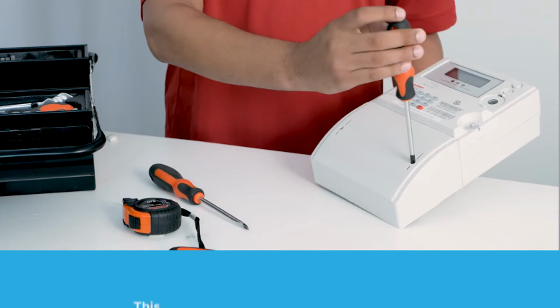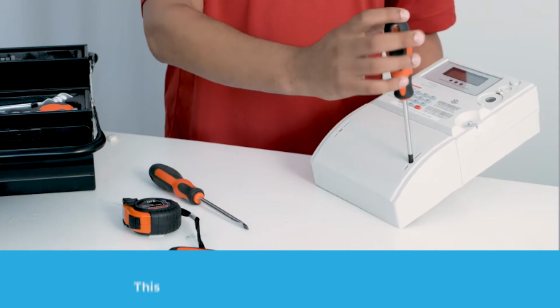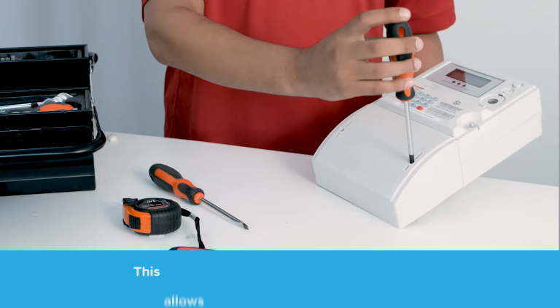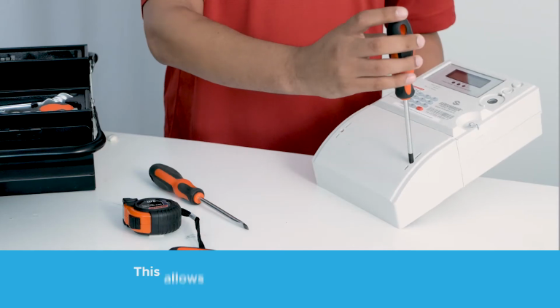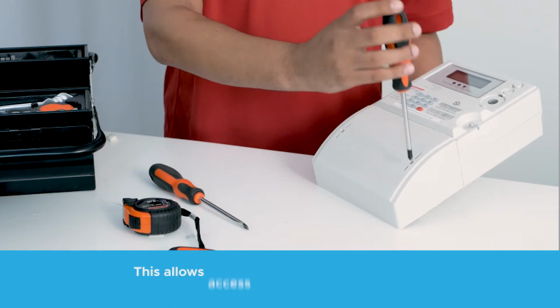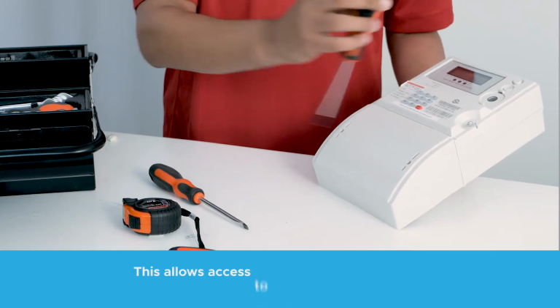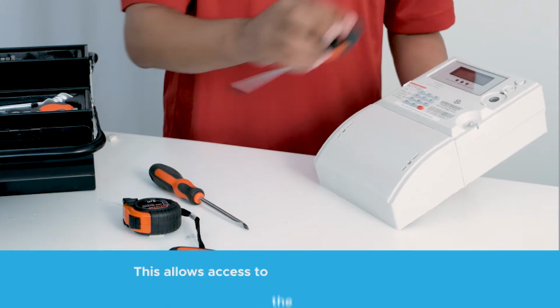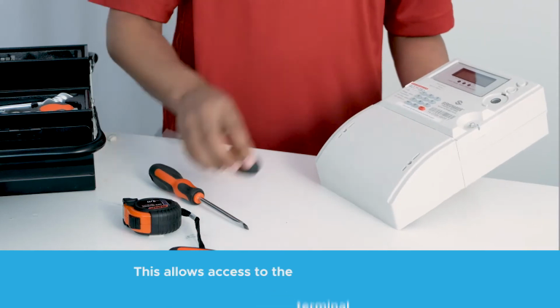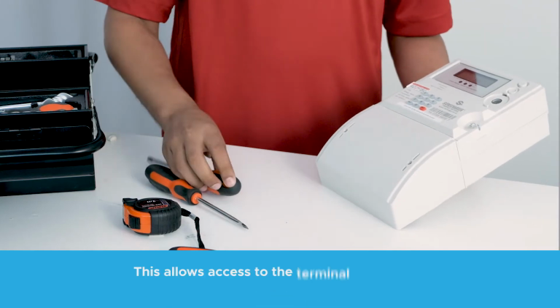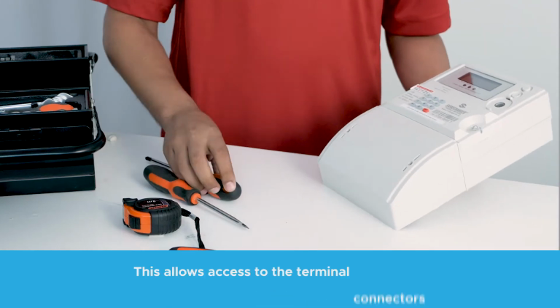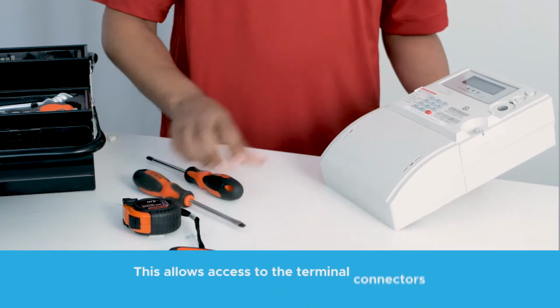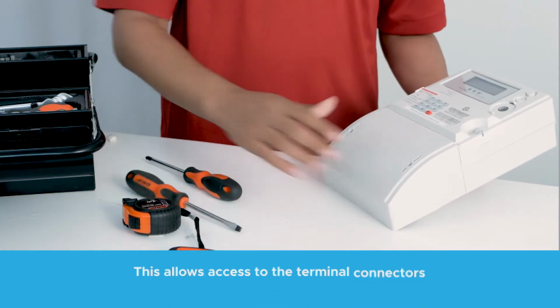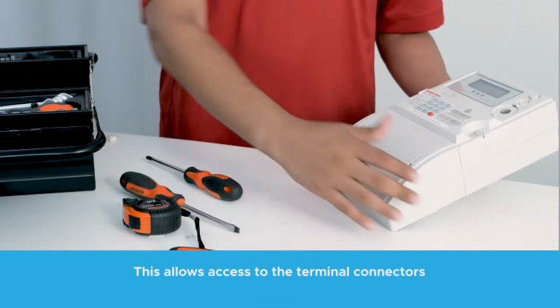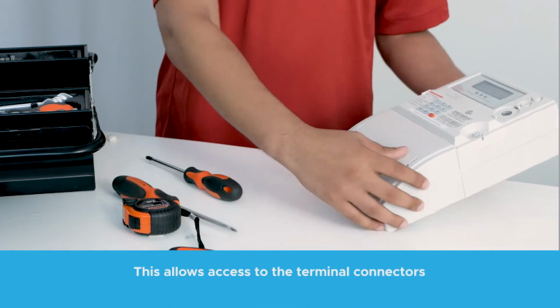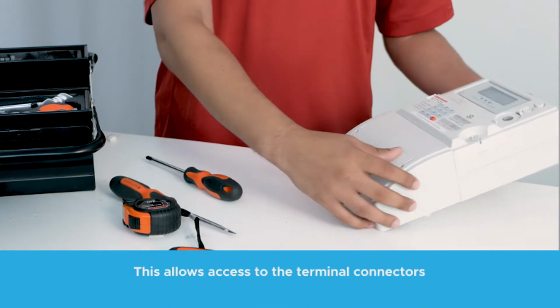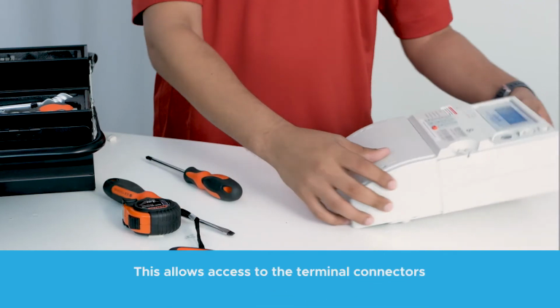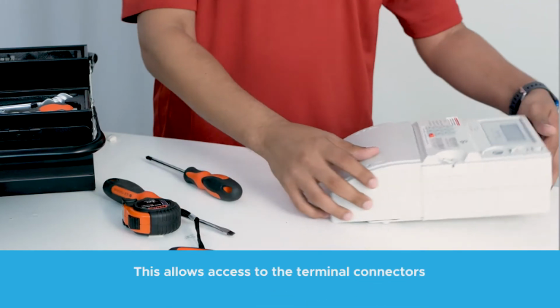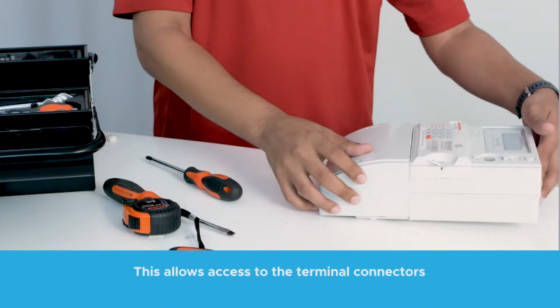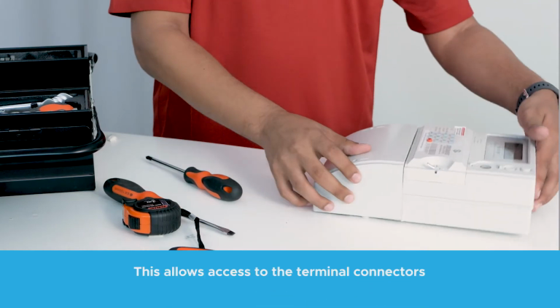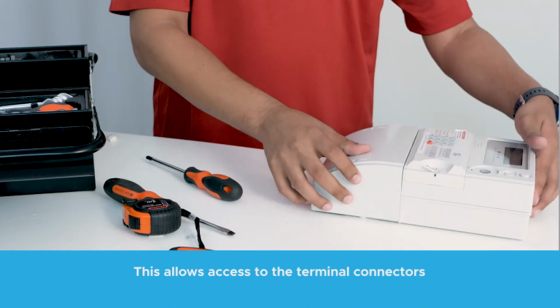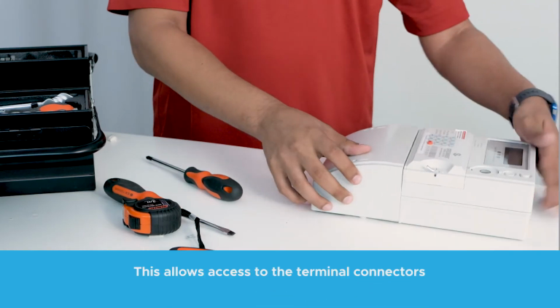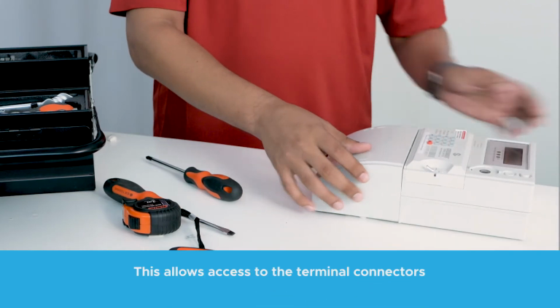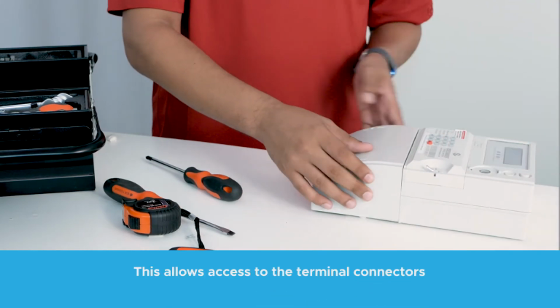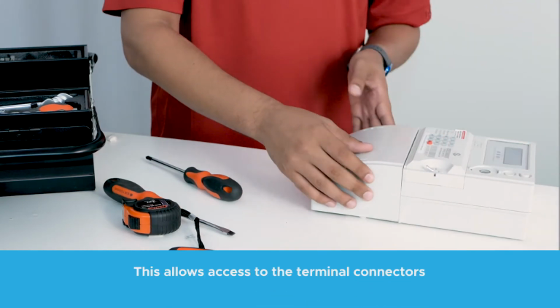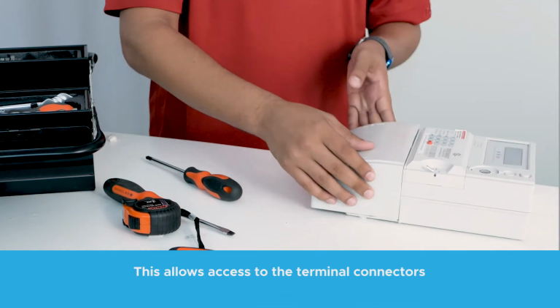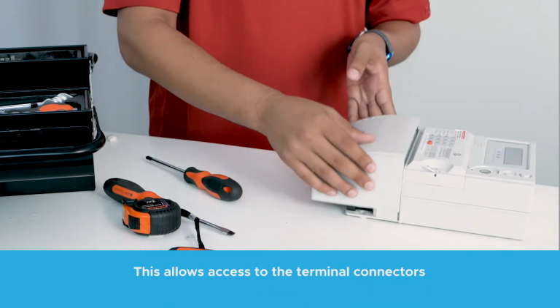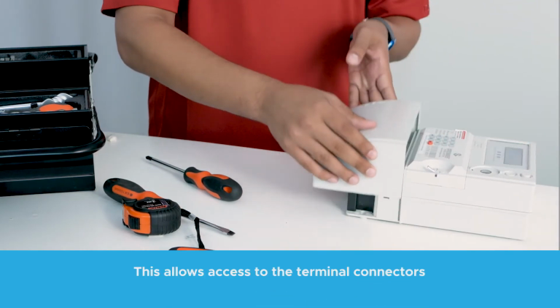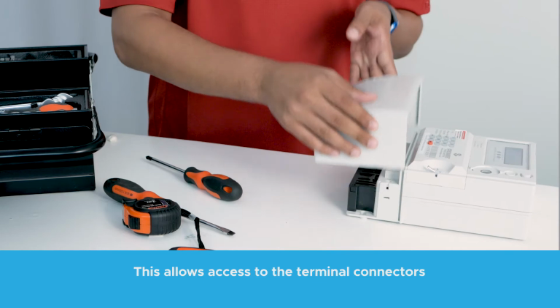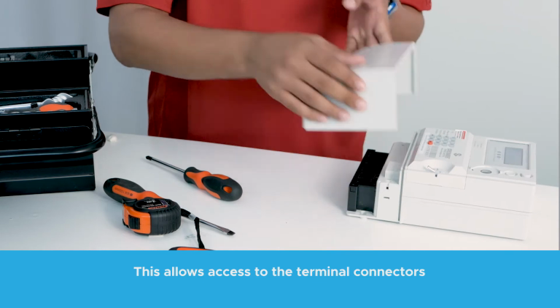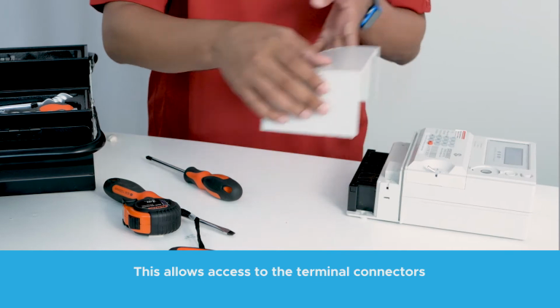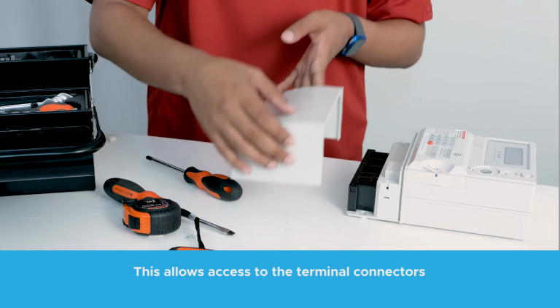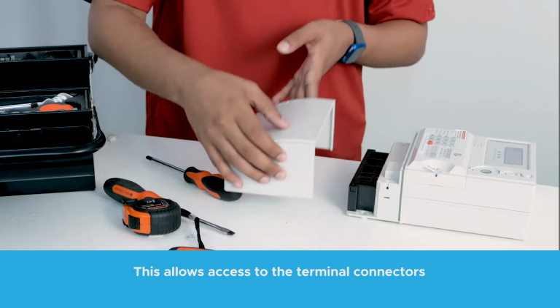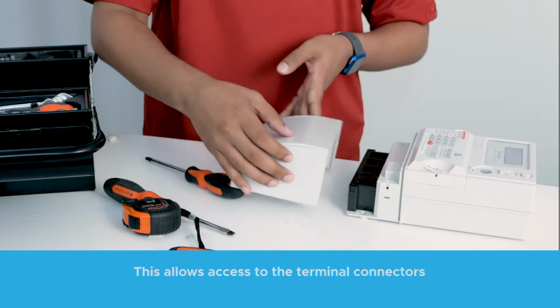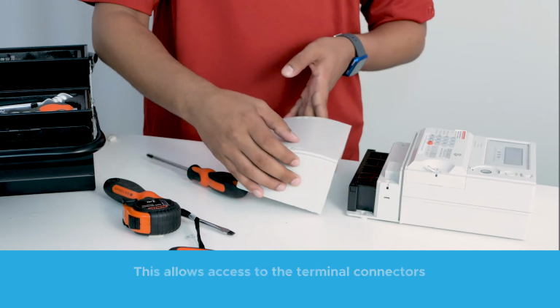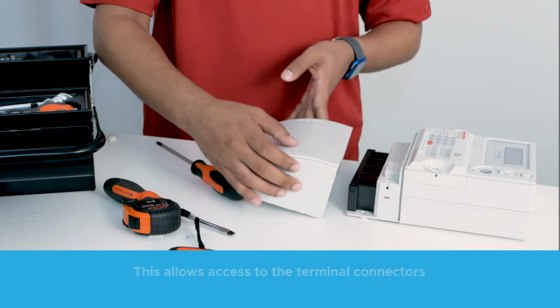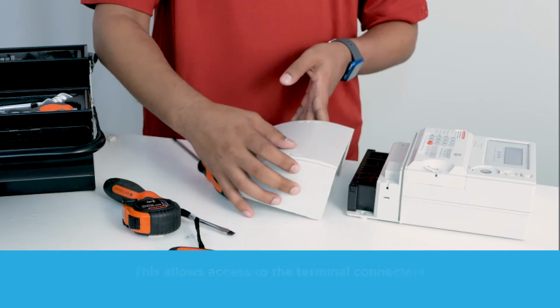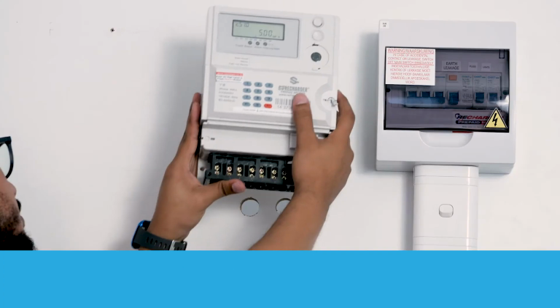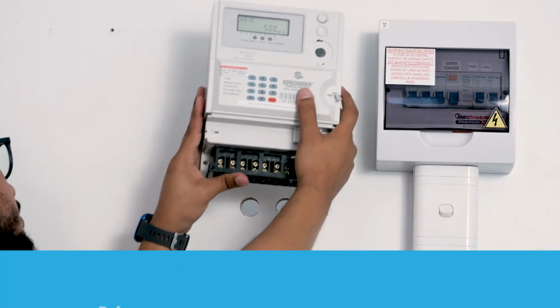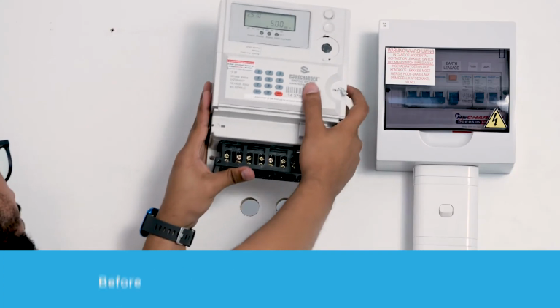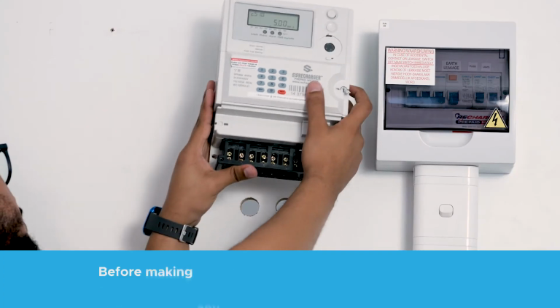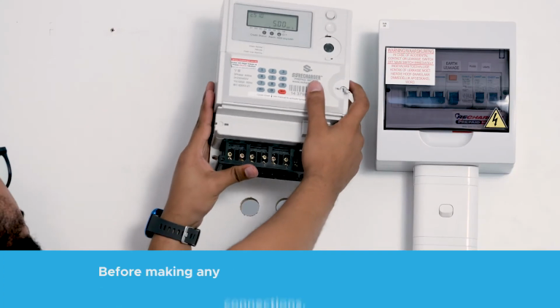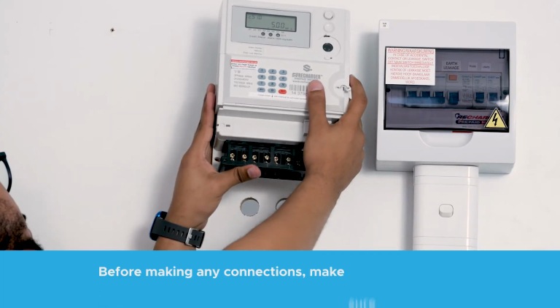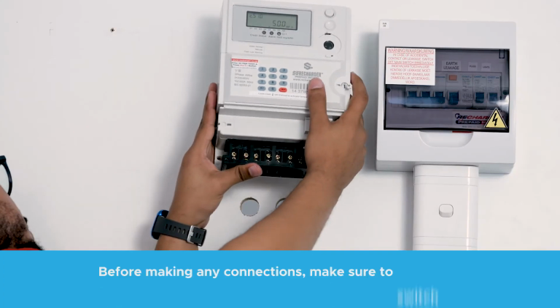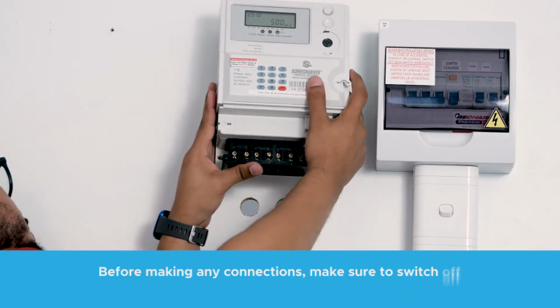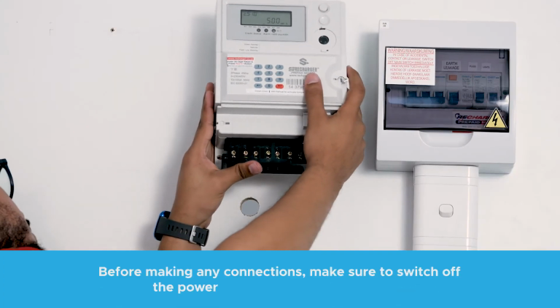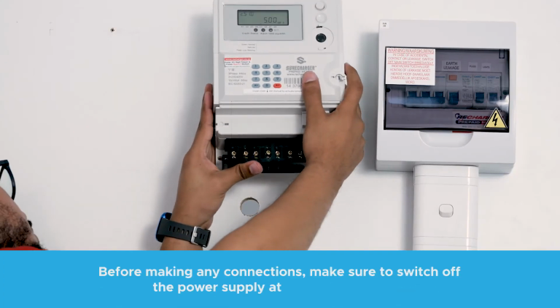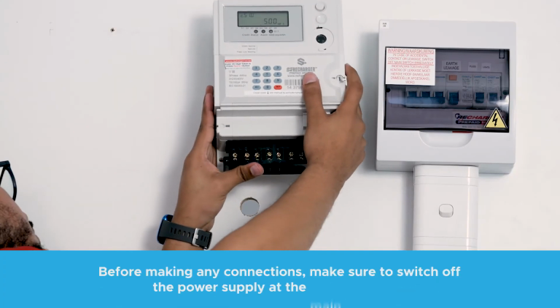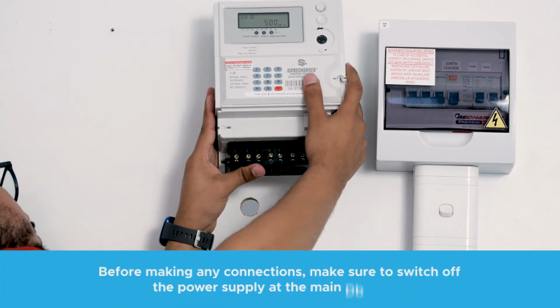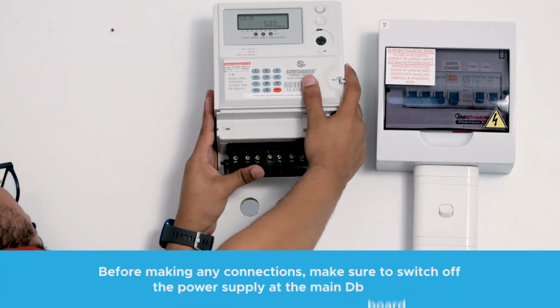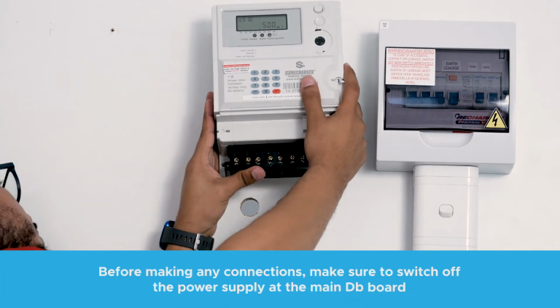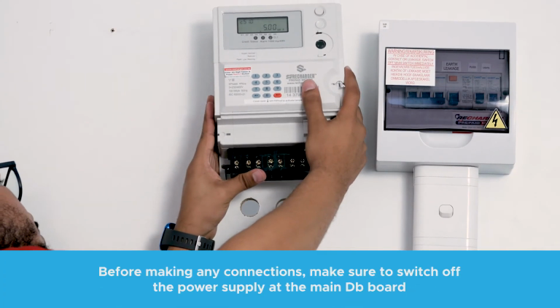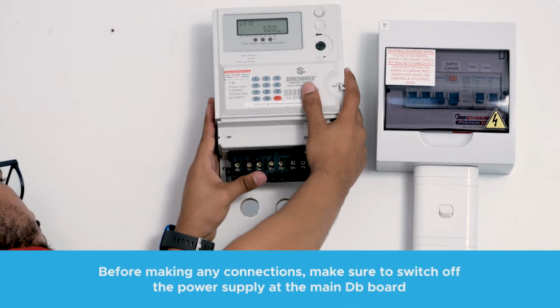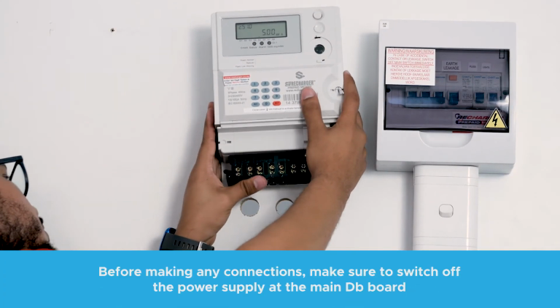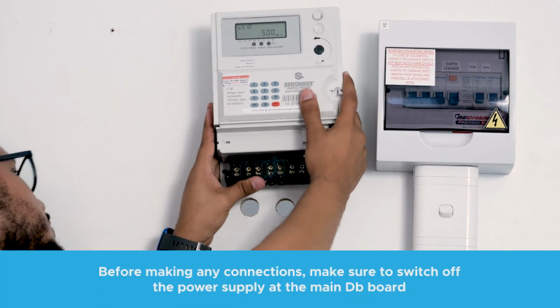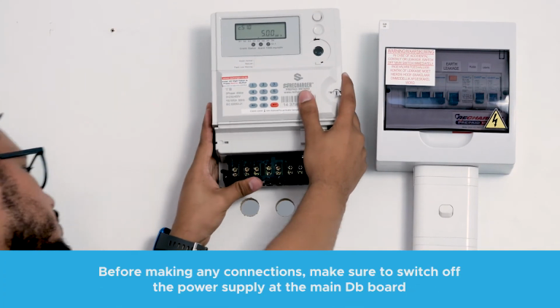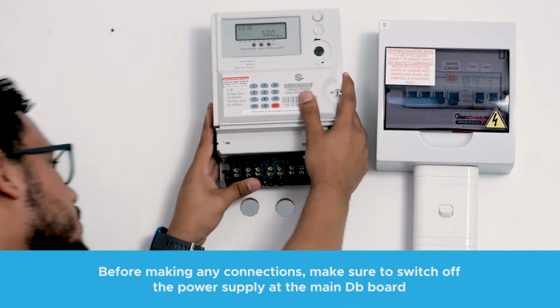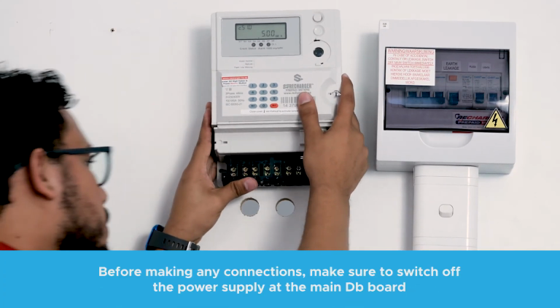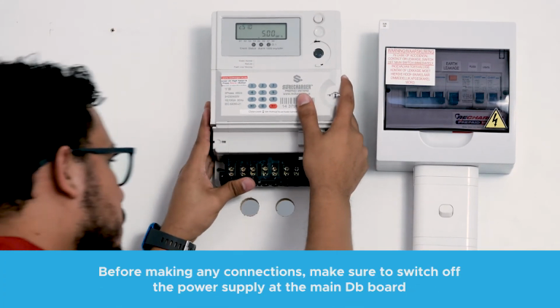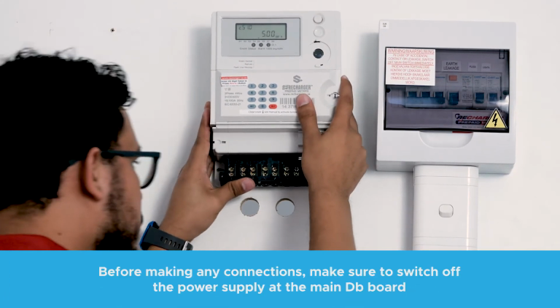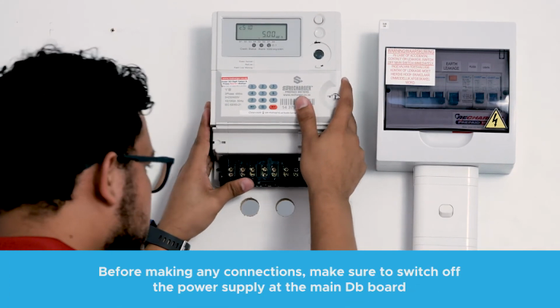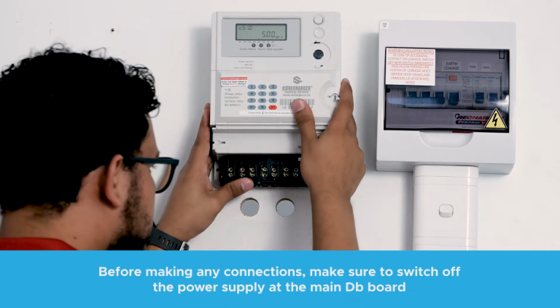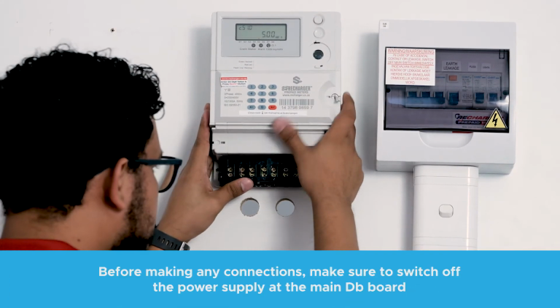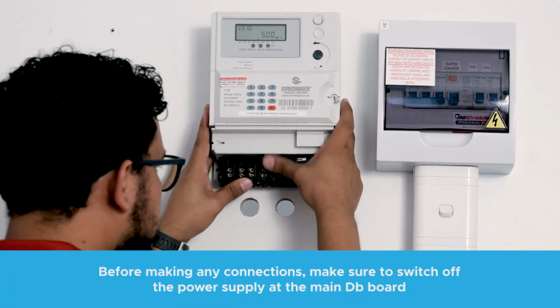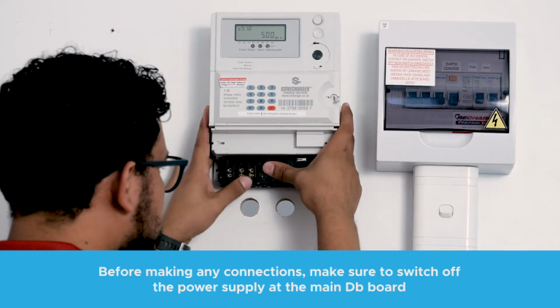Unscrew and remove the plastic front cover. Mount the meter onto the wall.